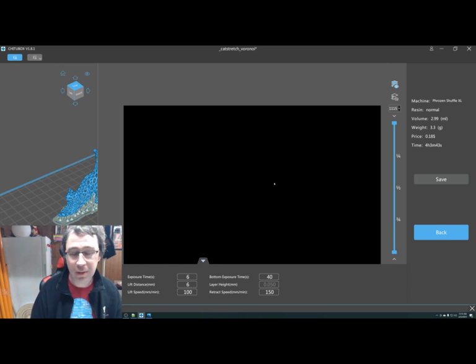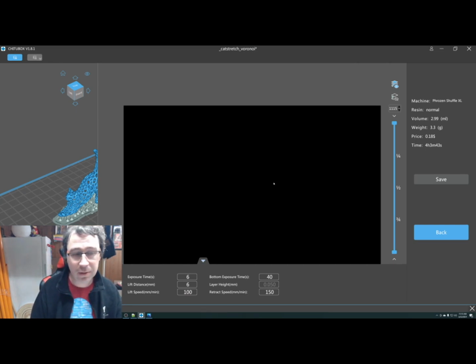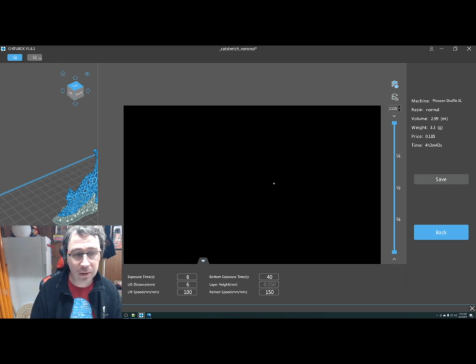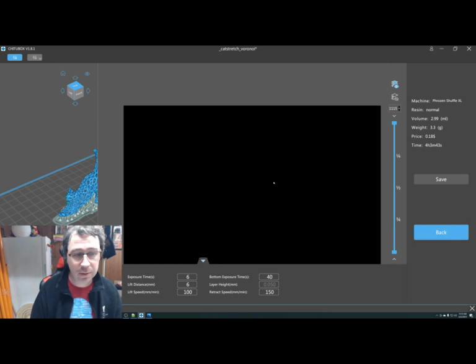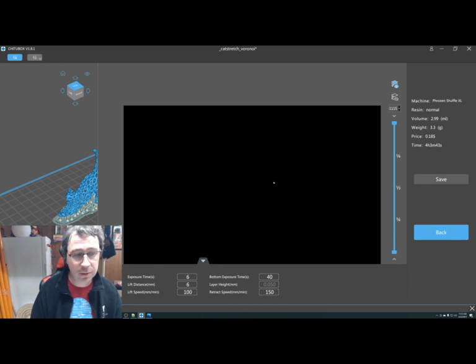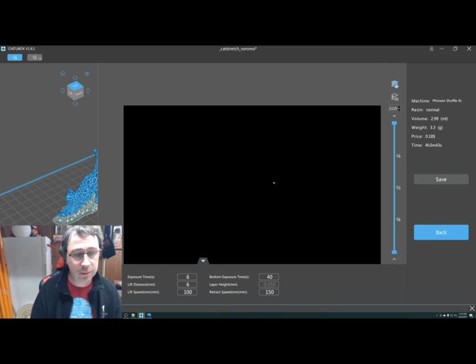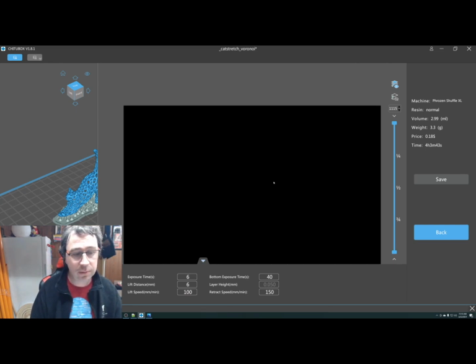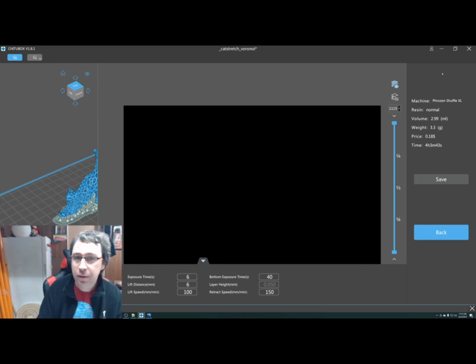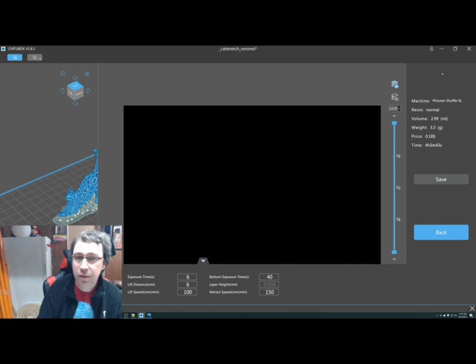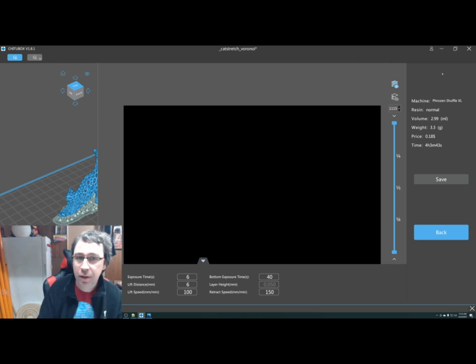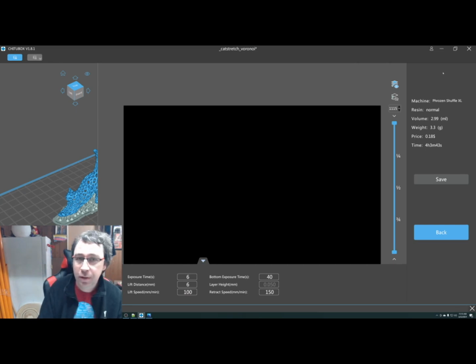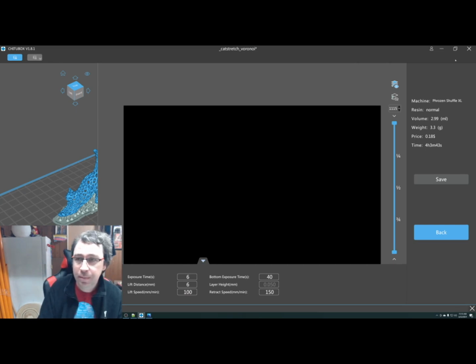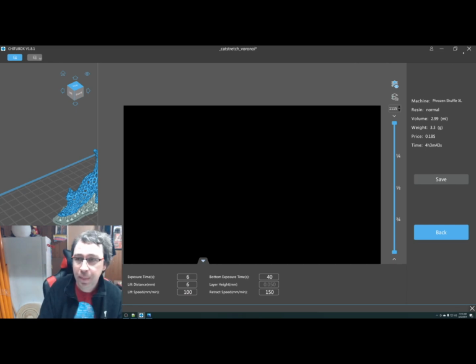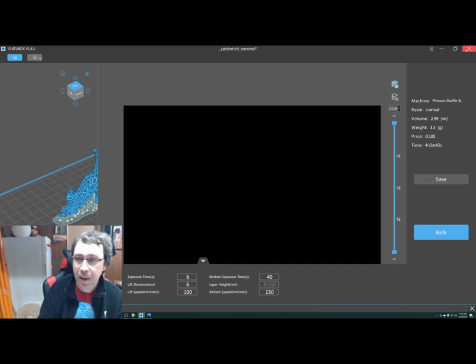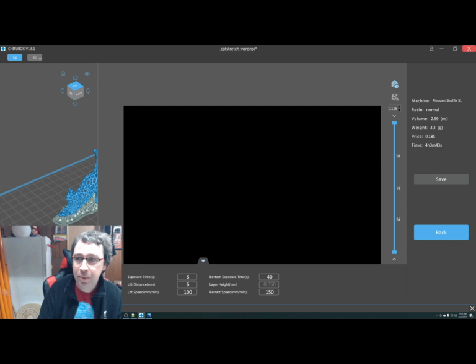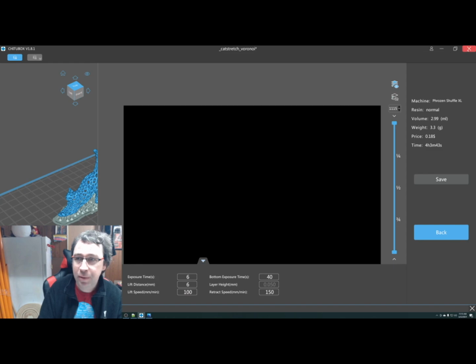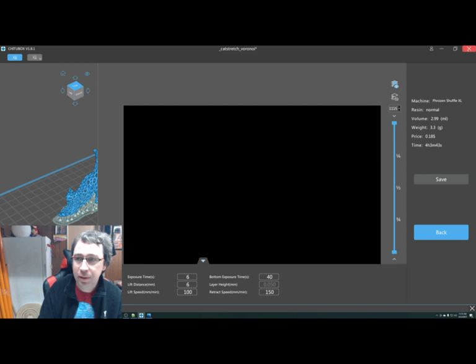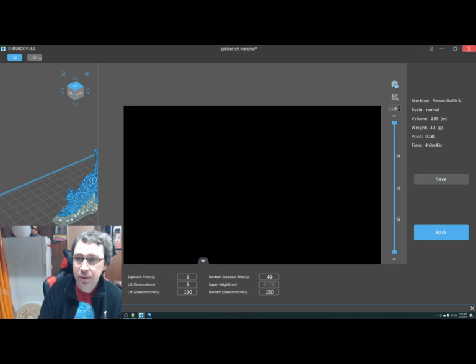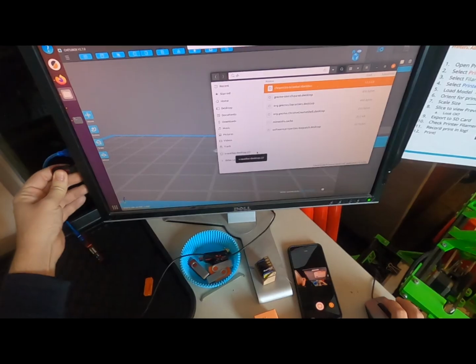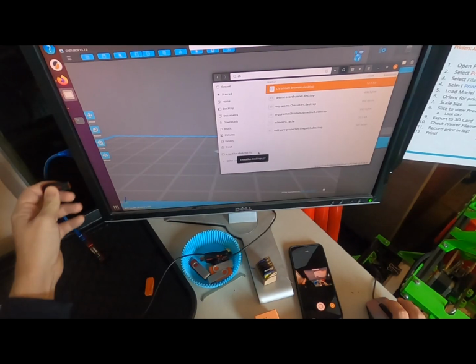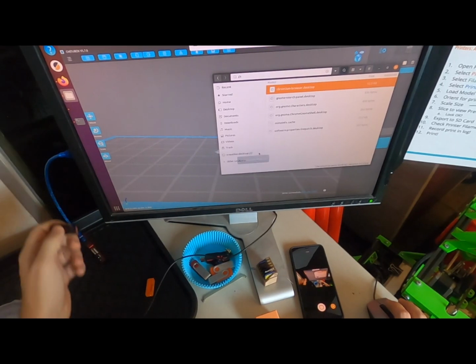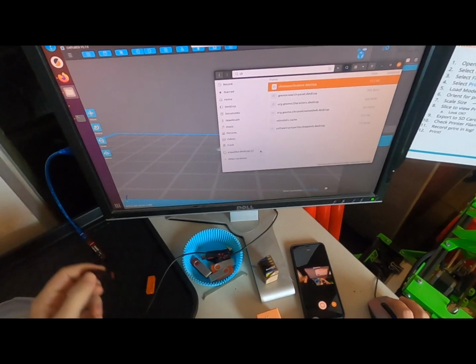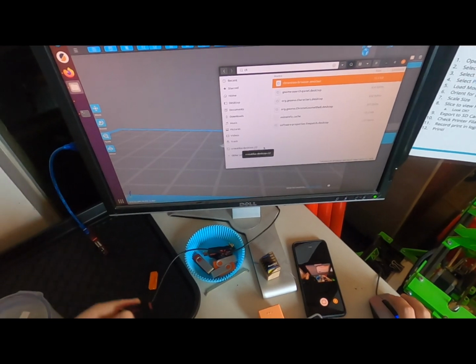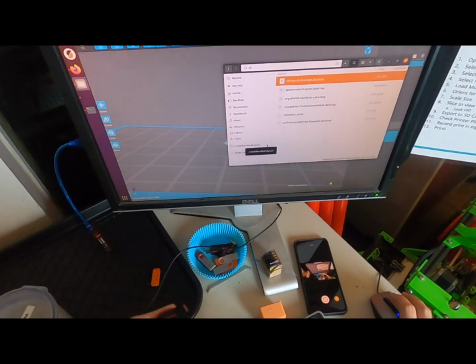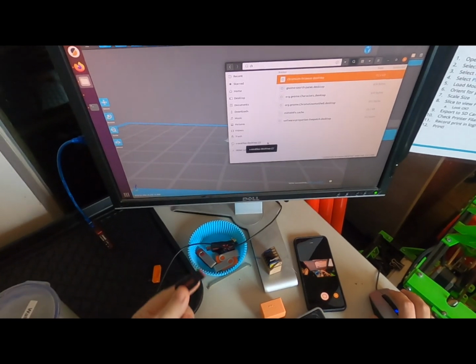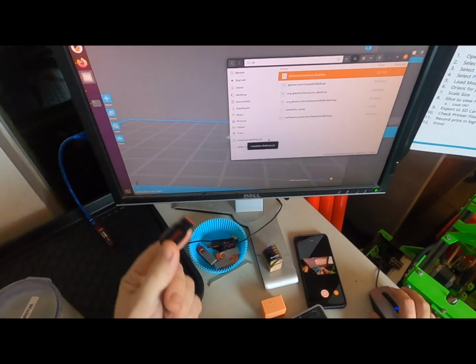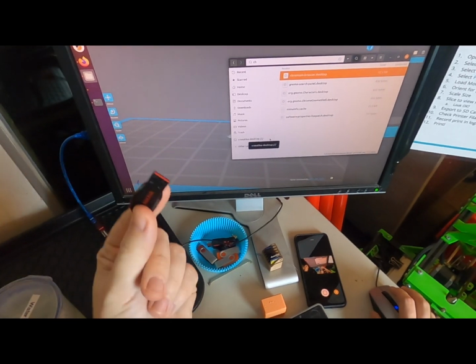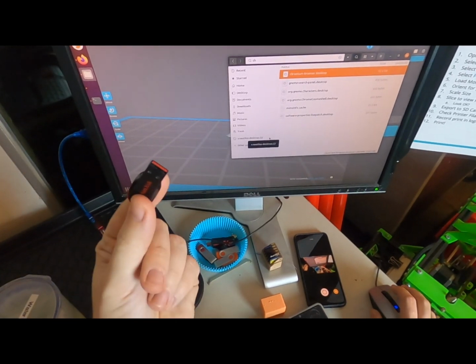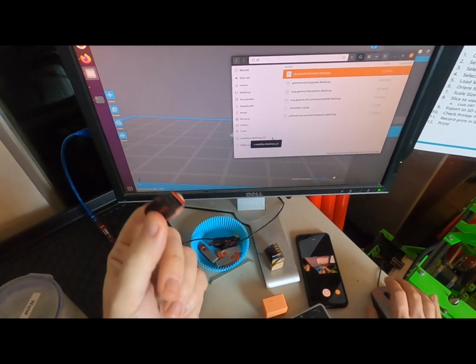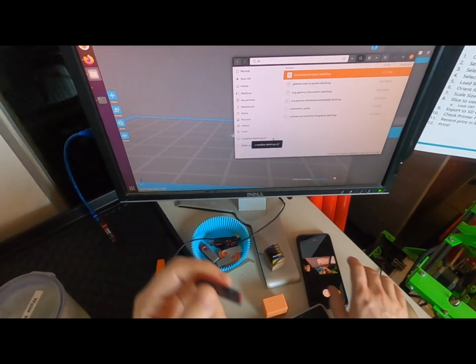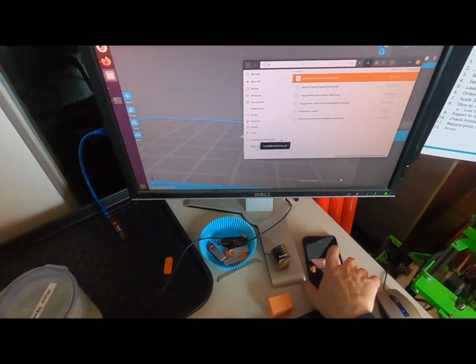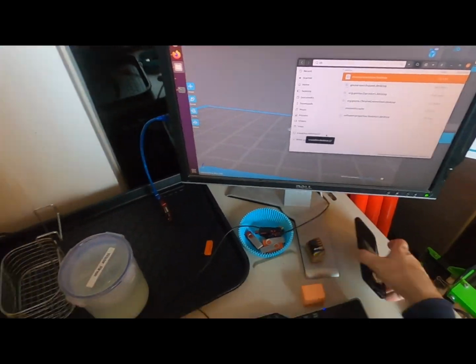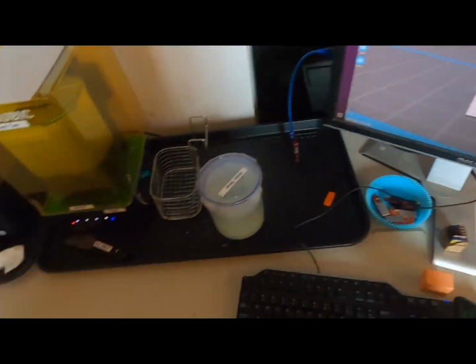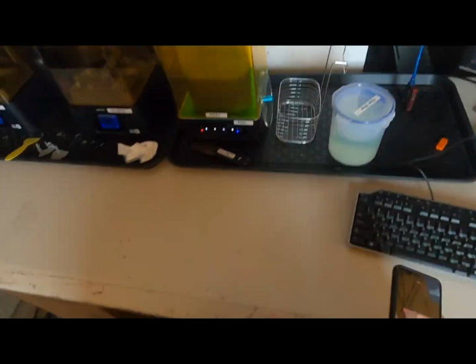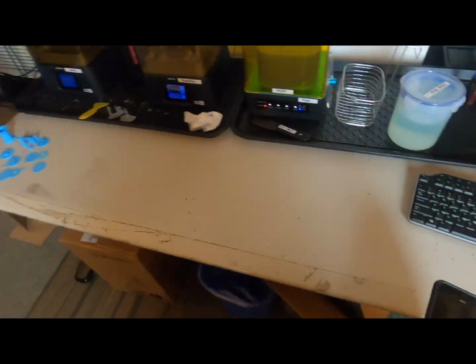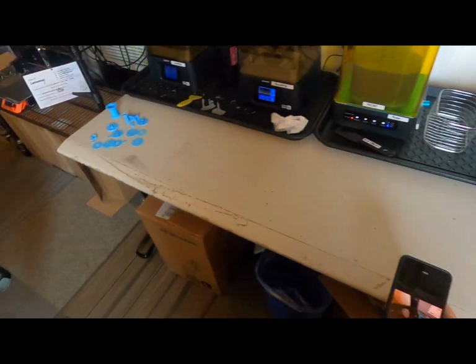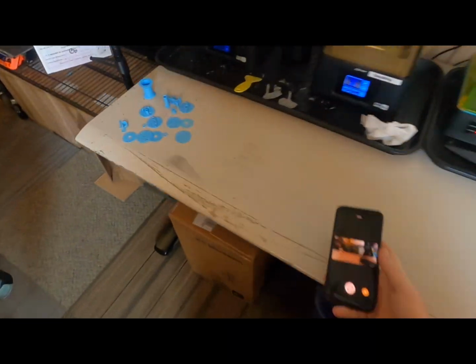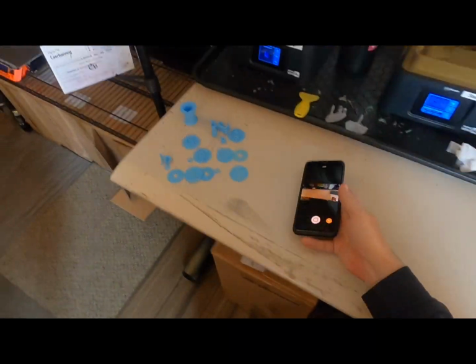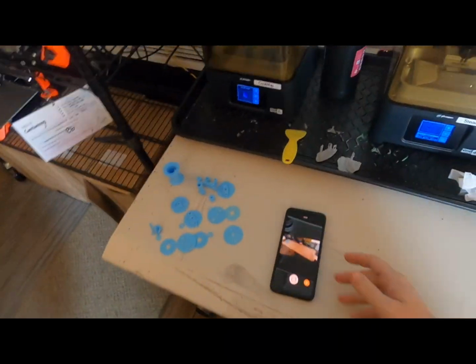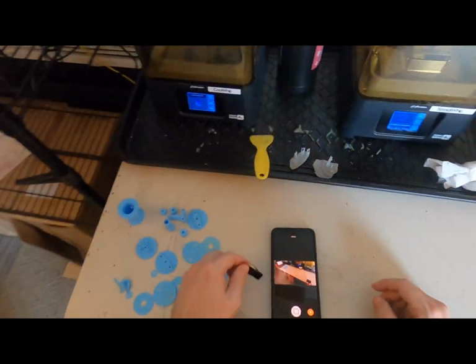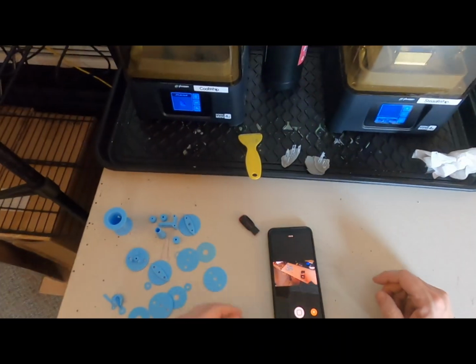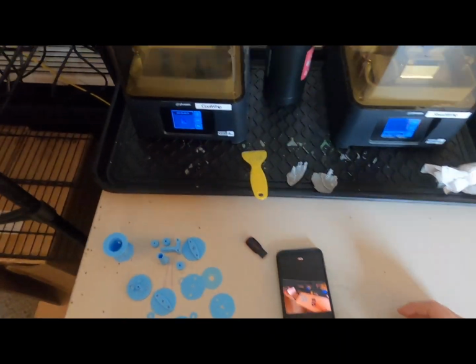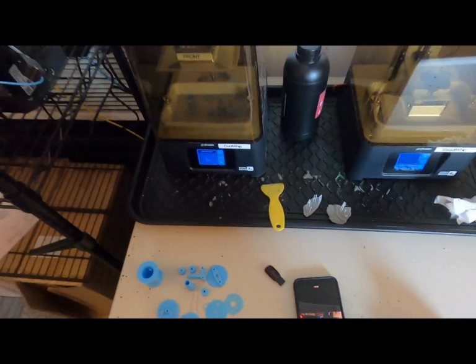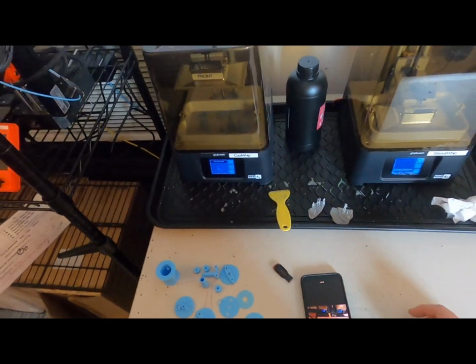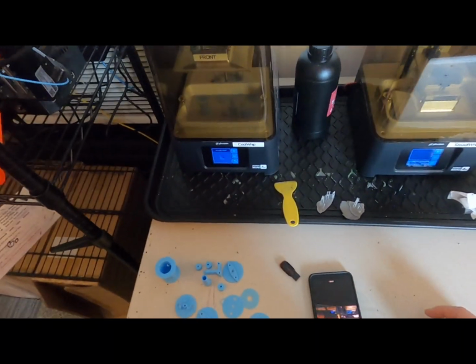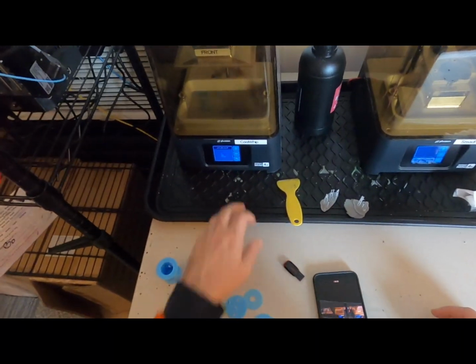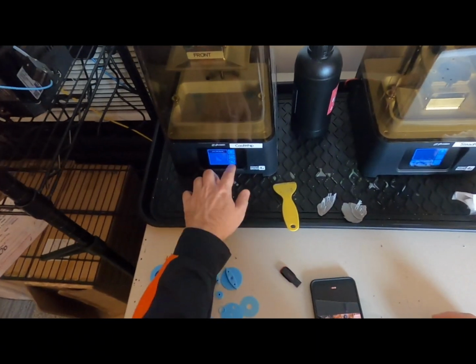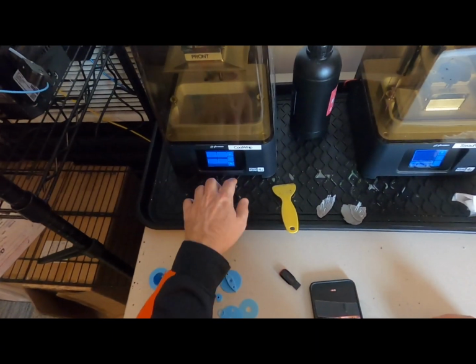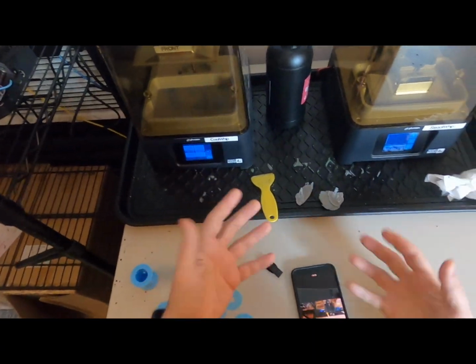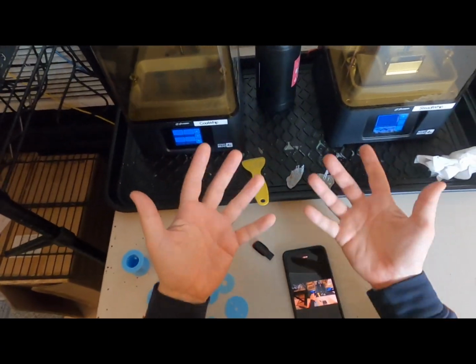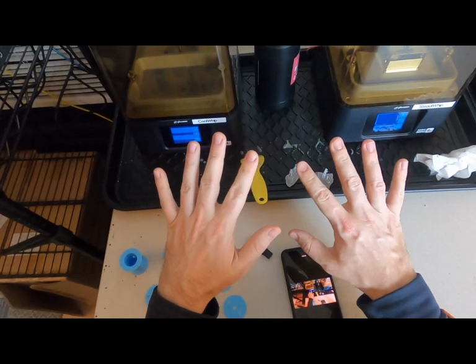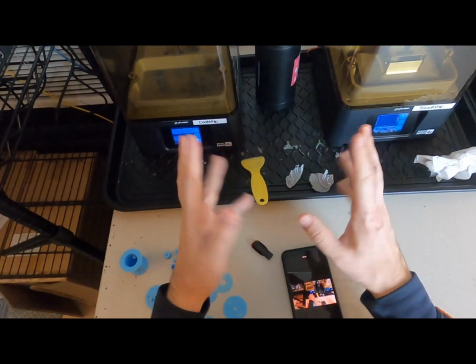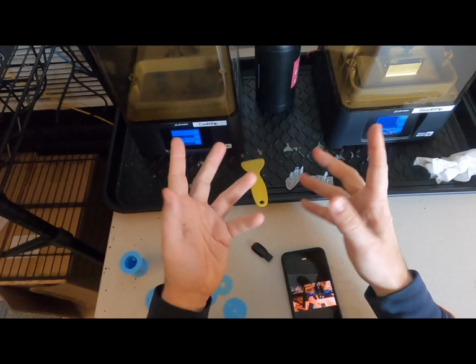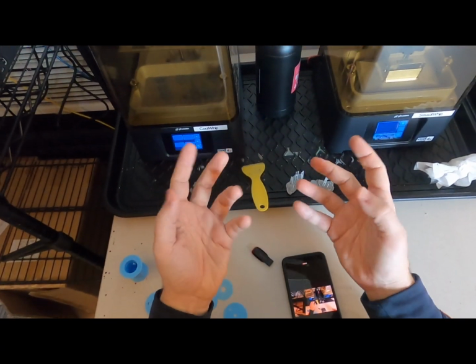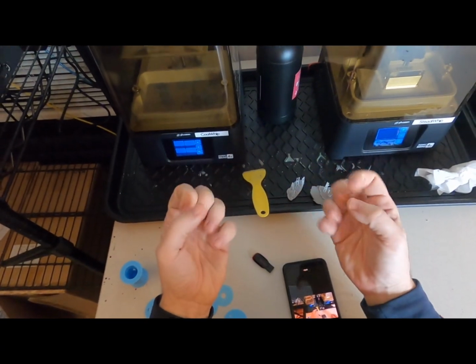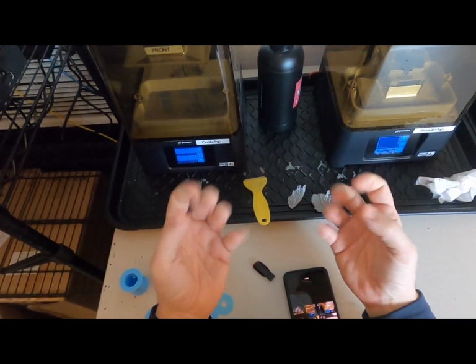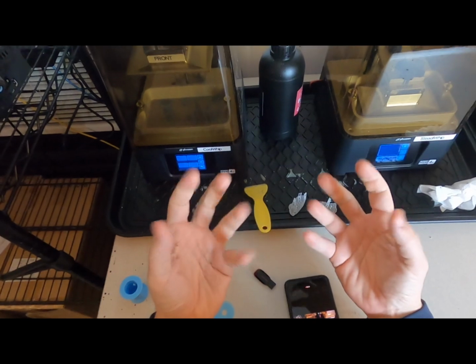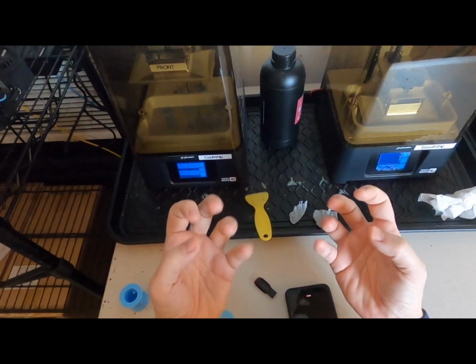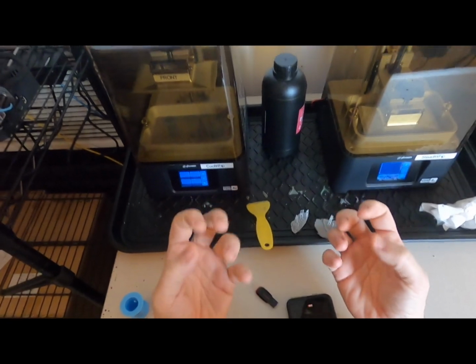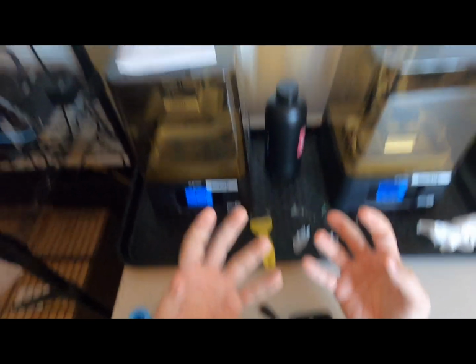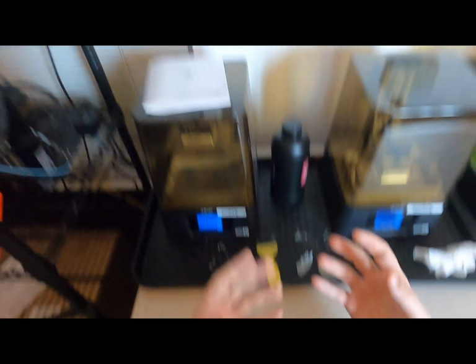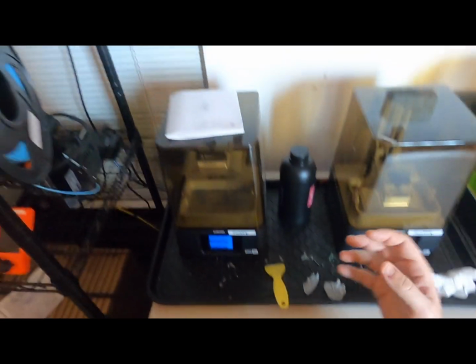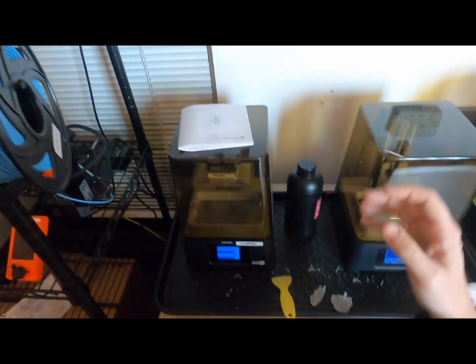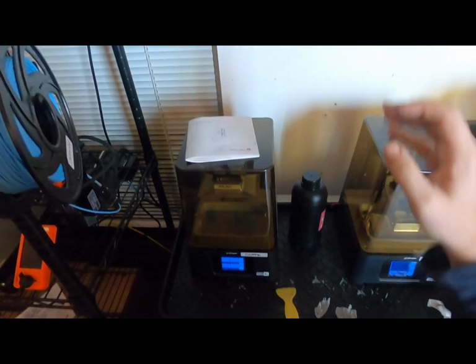That's all there is to it. Once you're done with the slice, save to a USB stick and insert it to the left side of the printer.